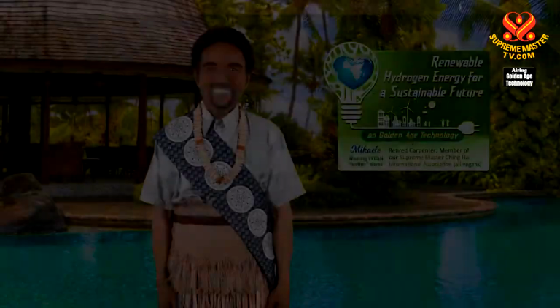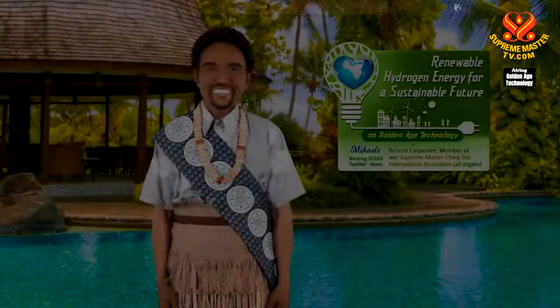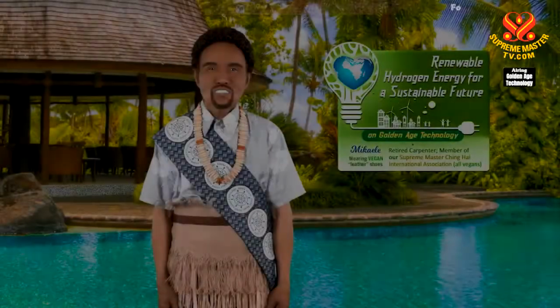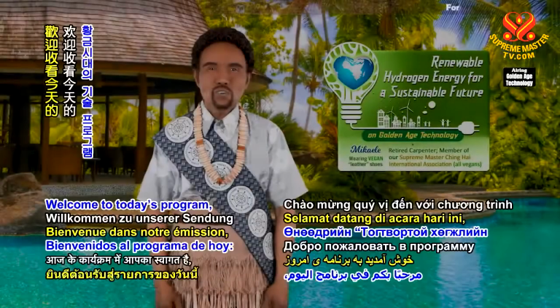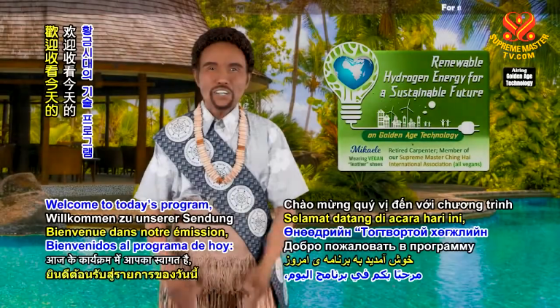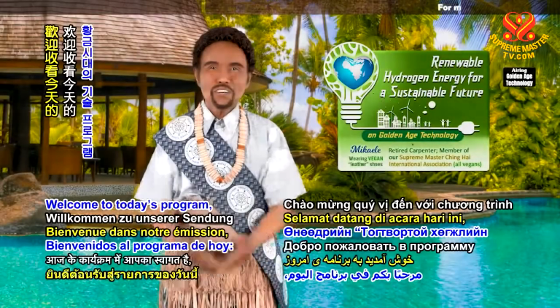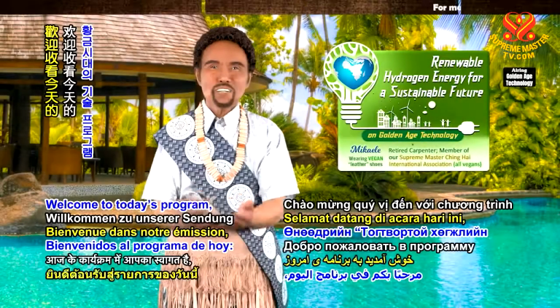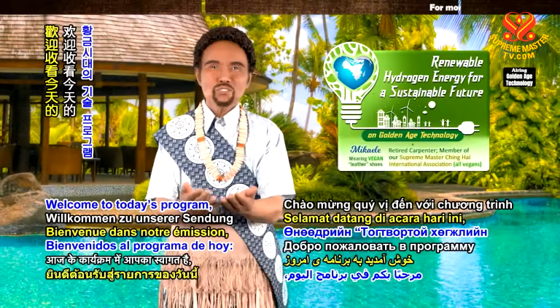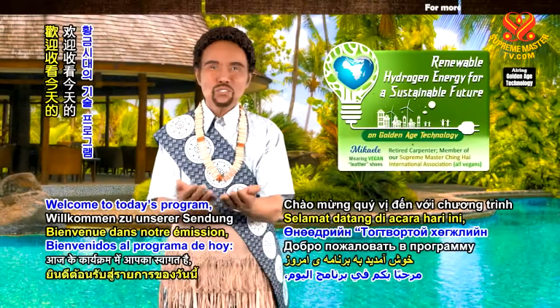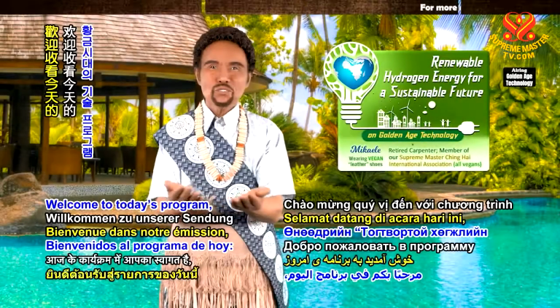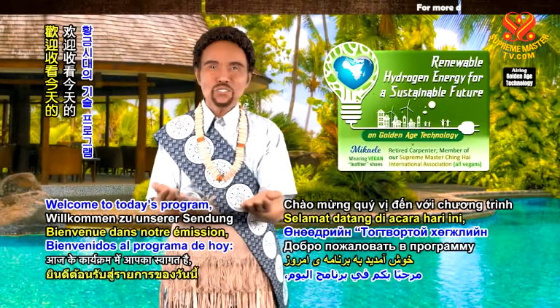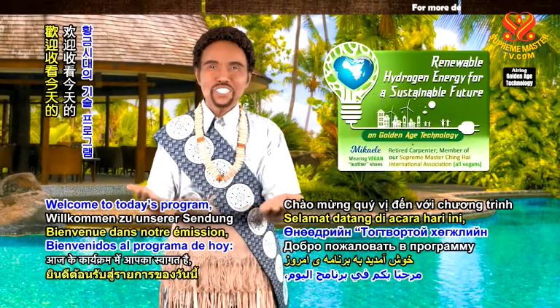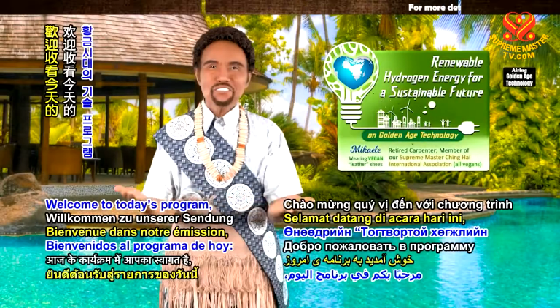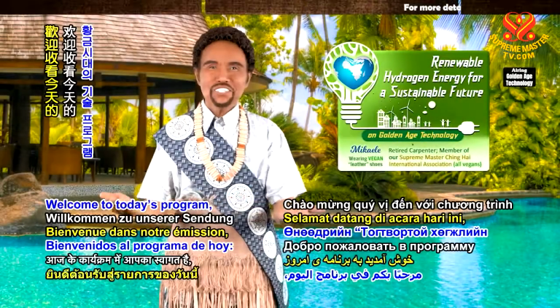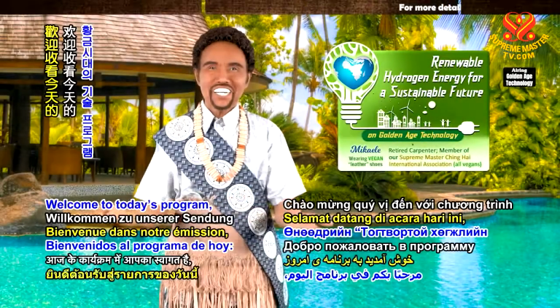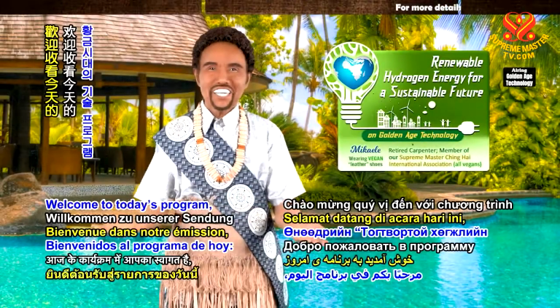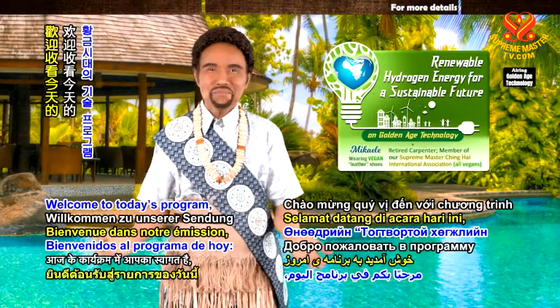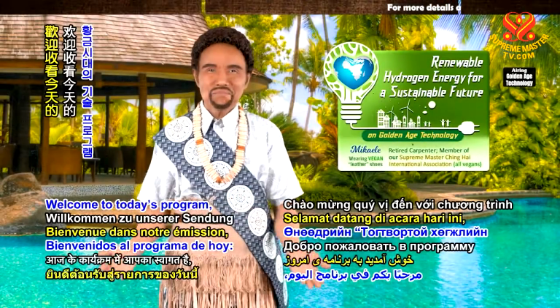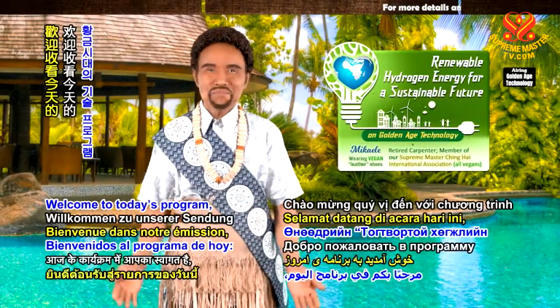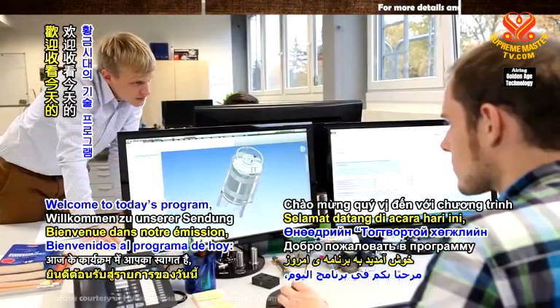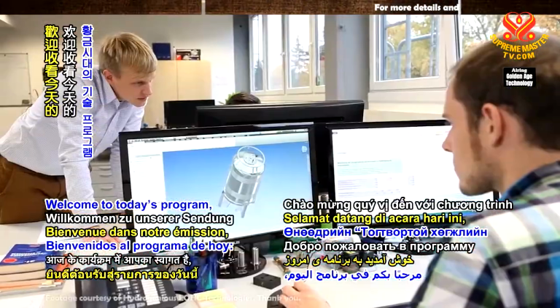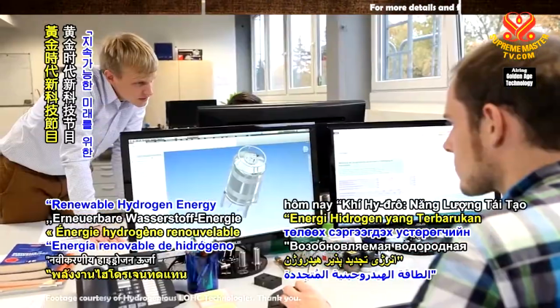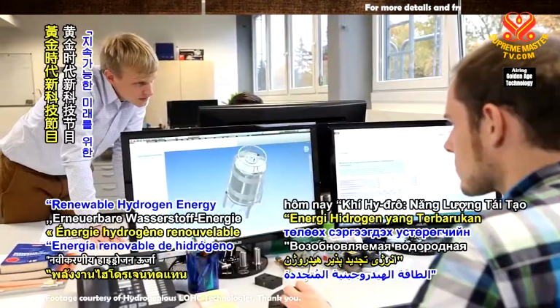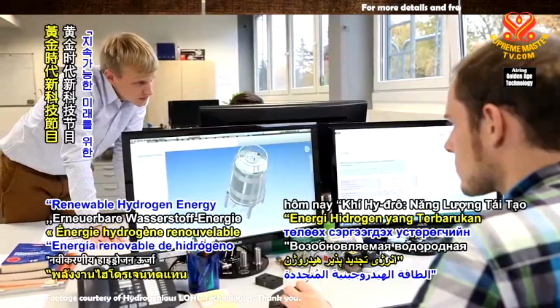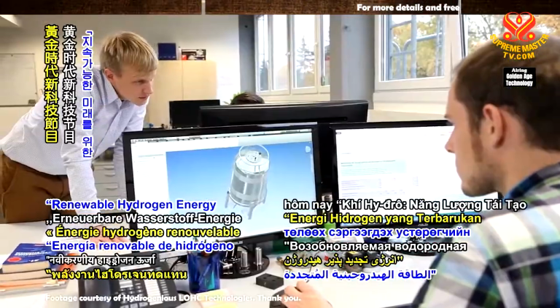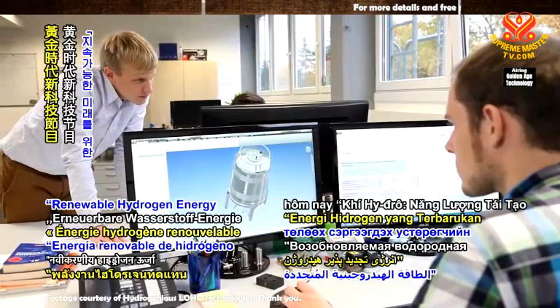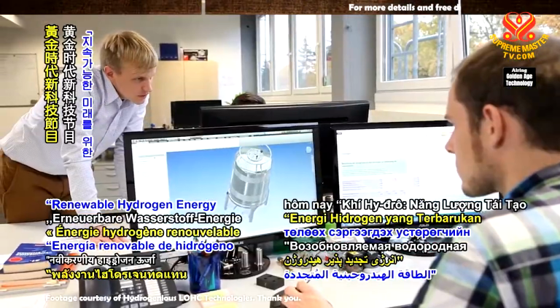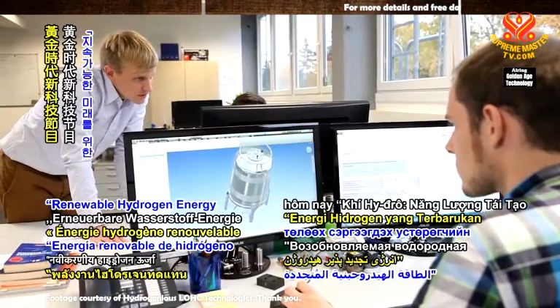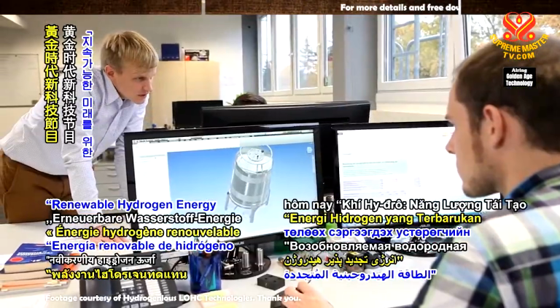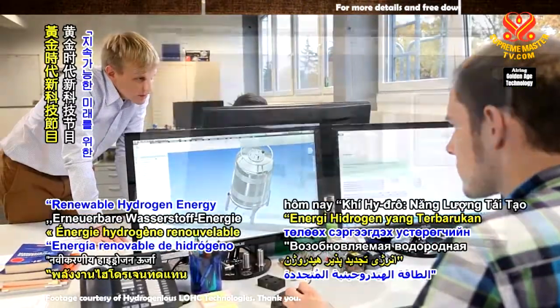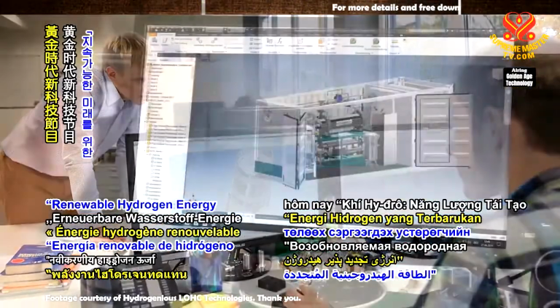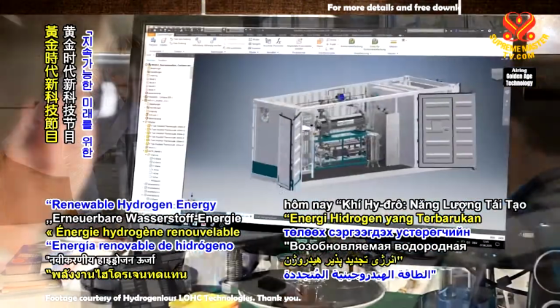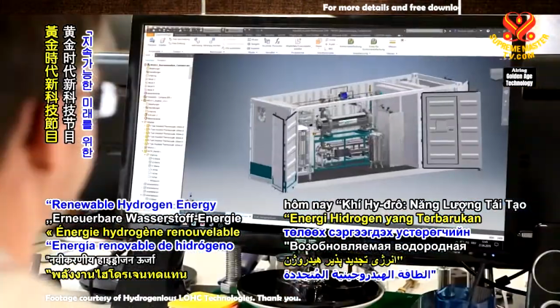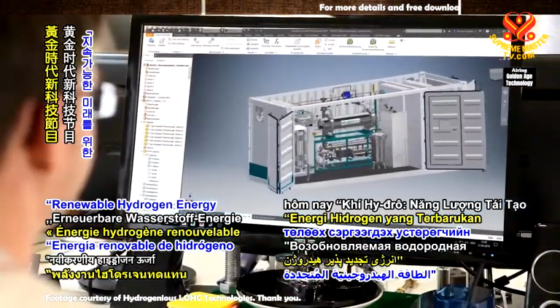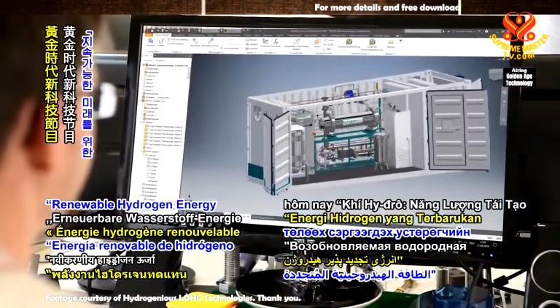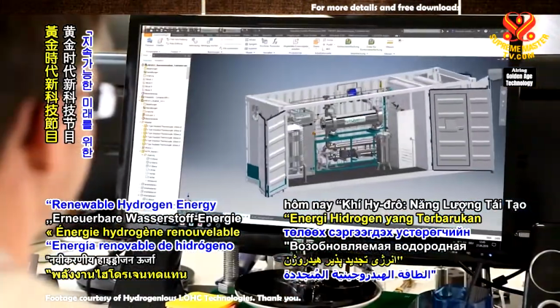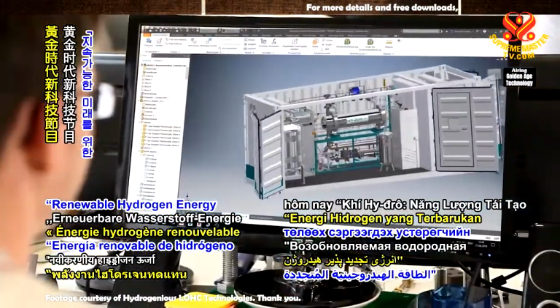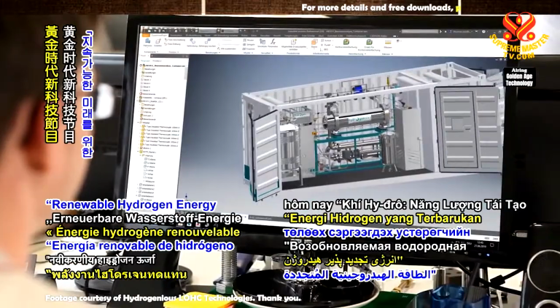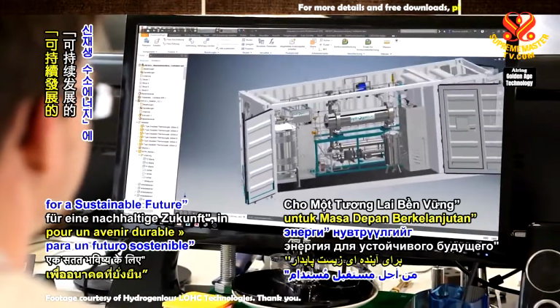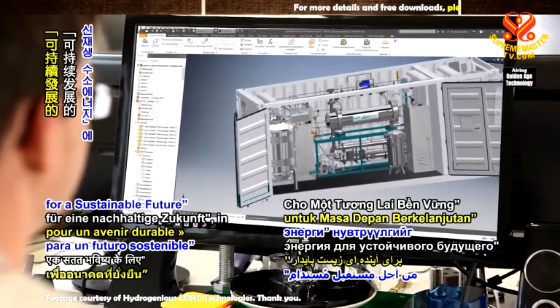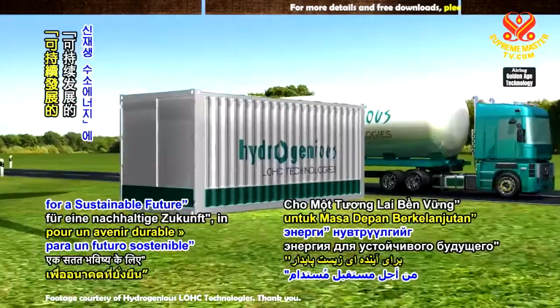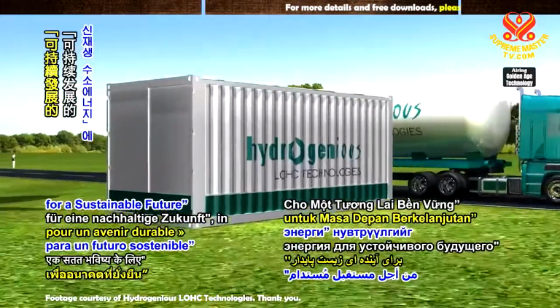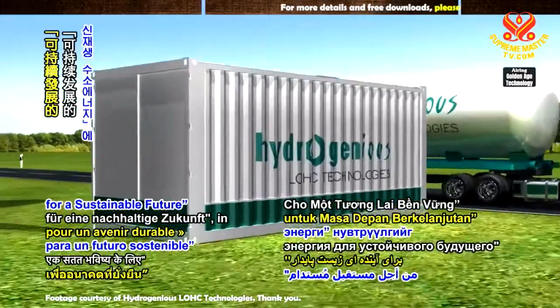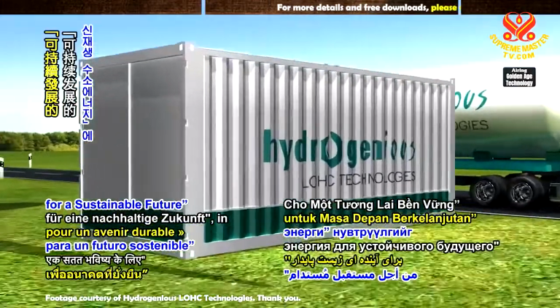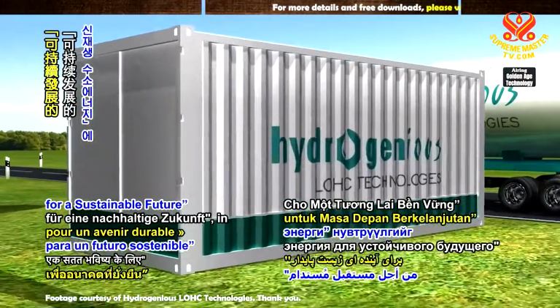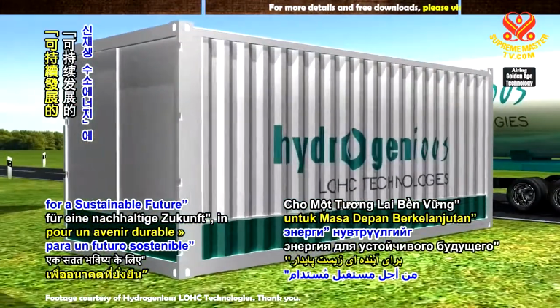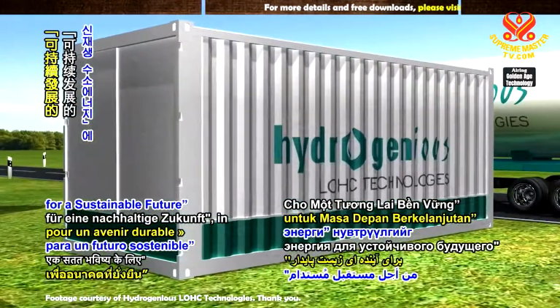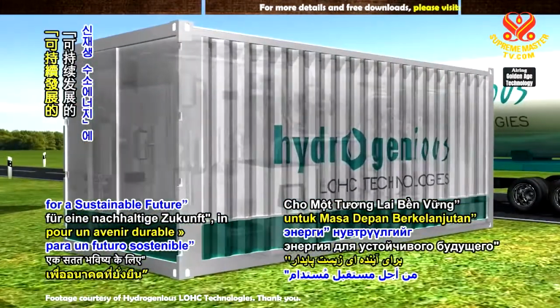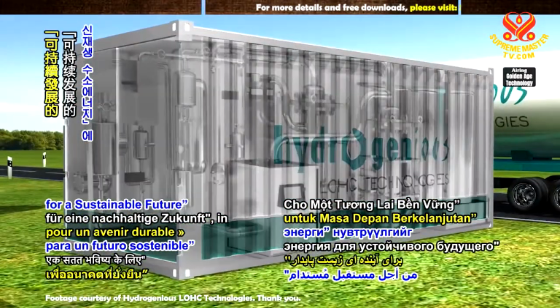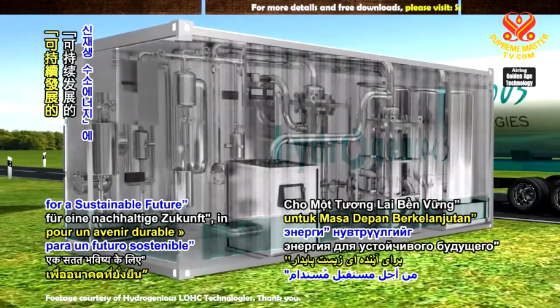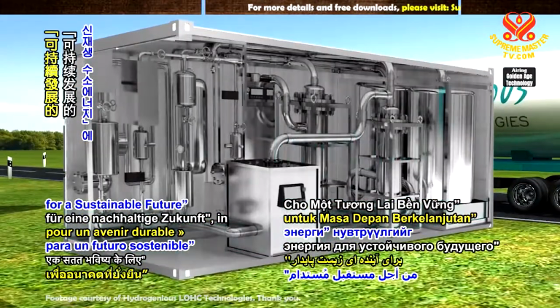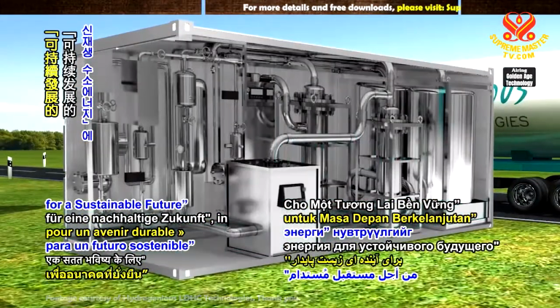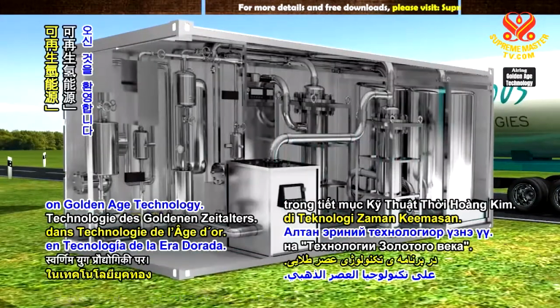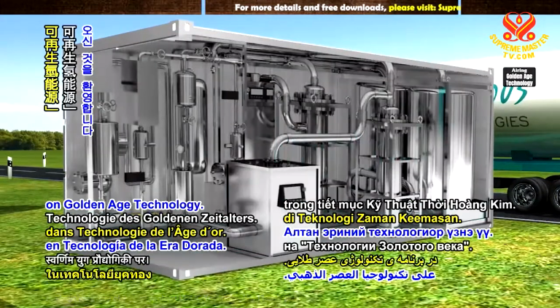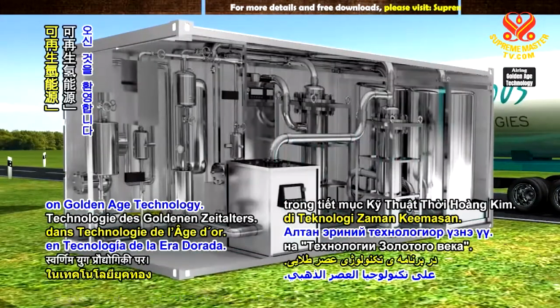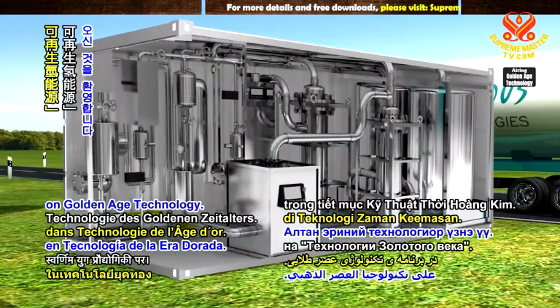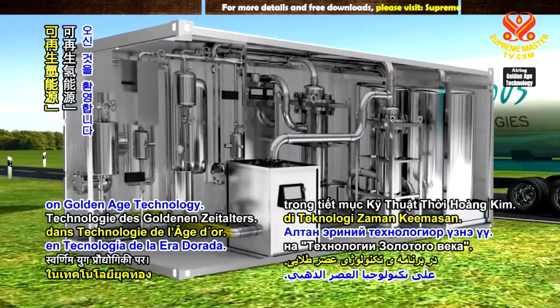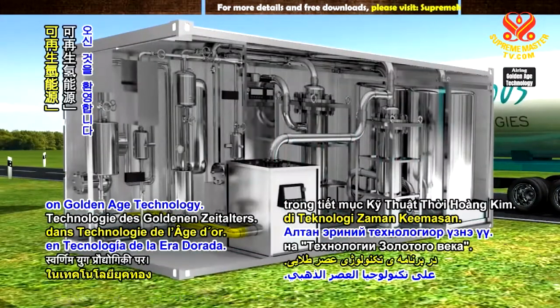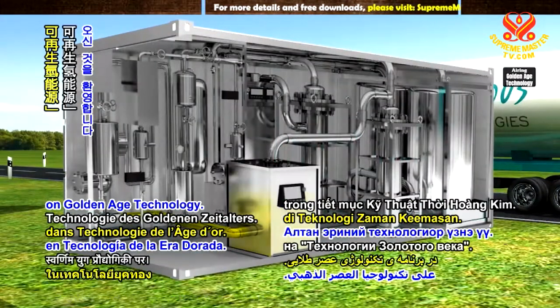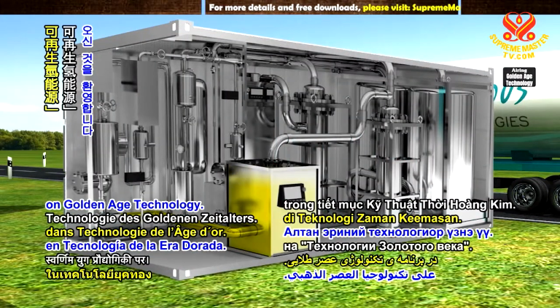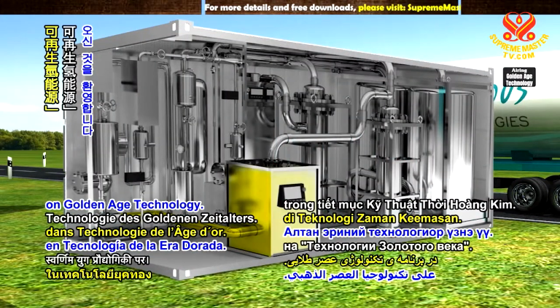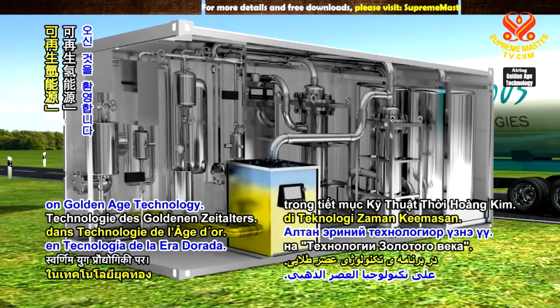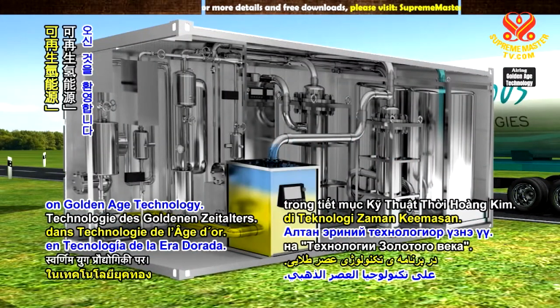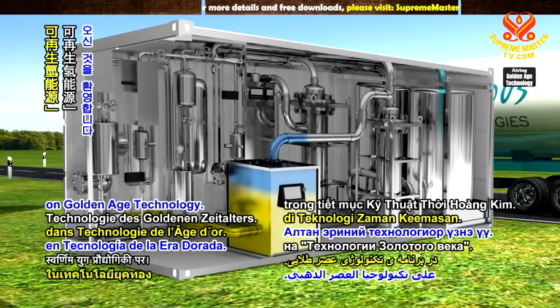Welcome to today's program: Renewable Hydrogen Energy for a Sustainable Future, on Golden Age Technology.